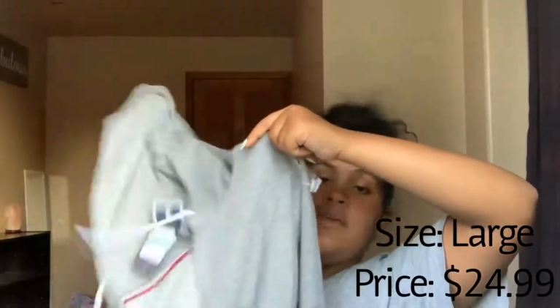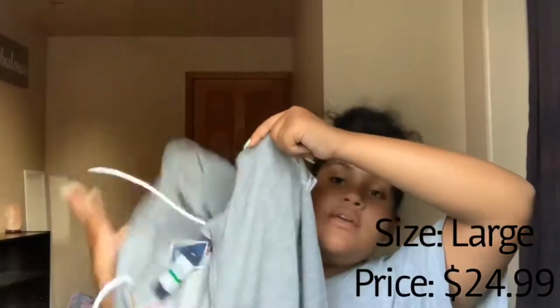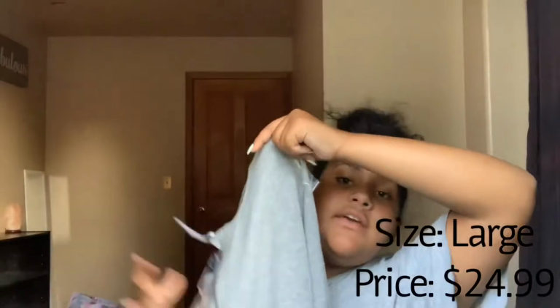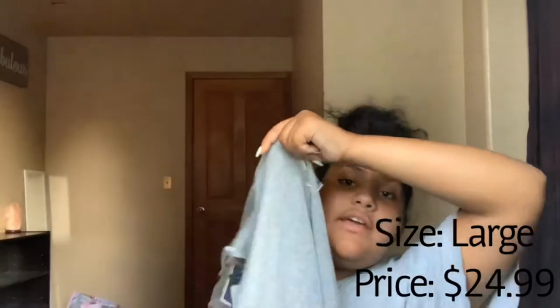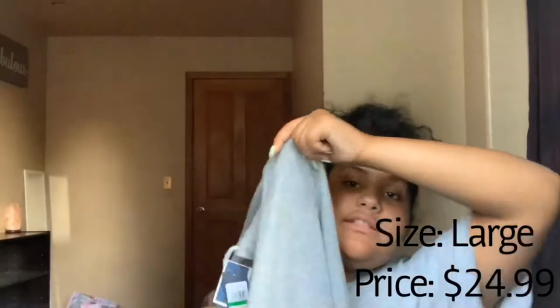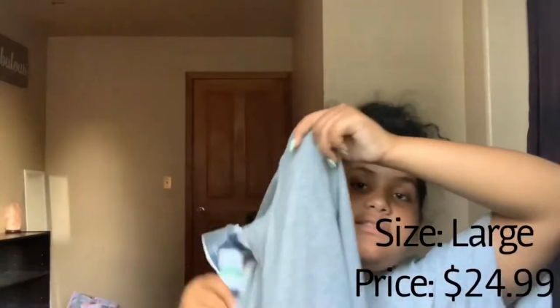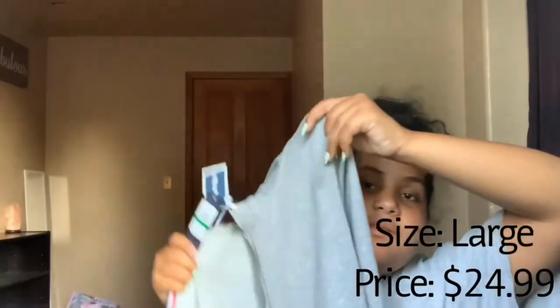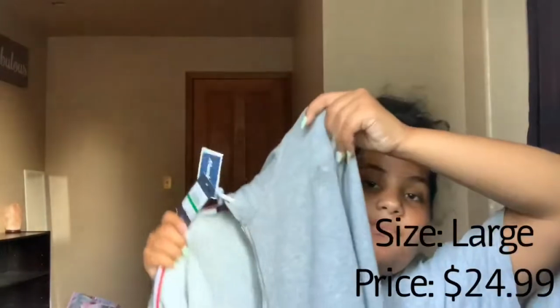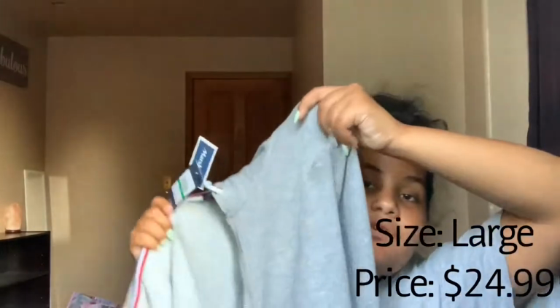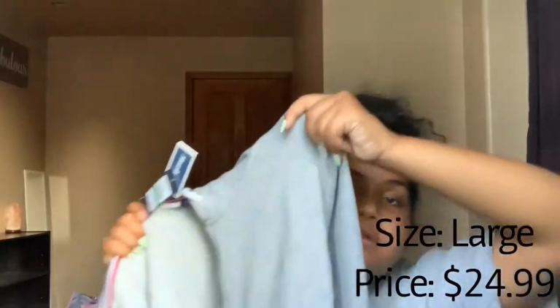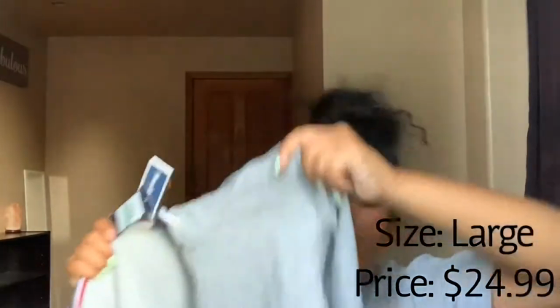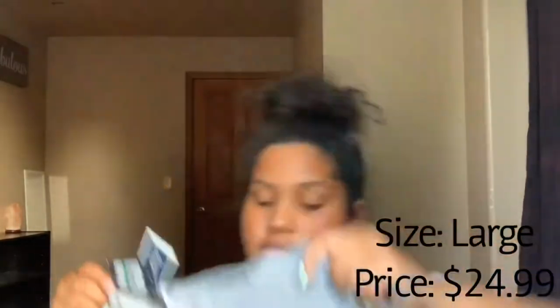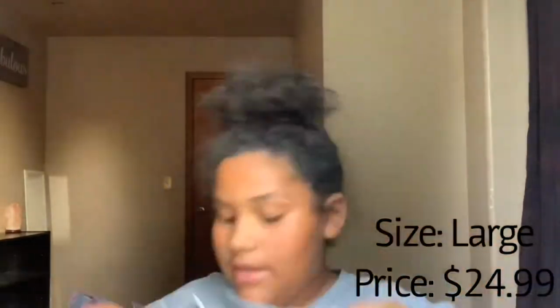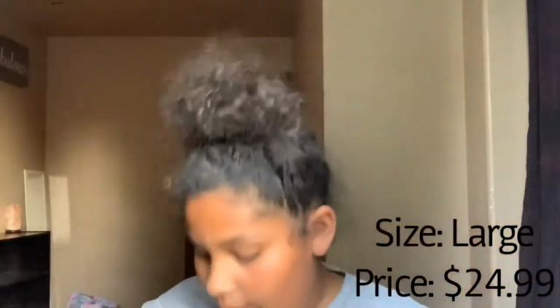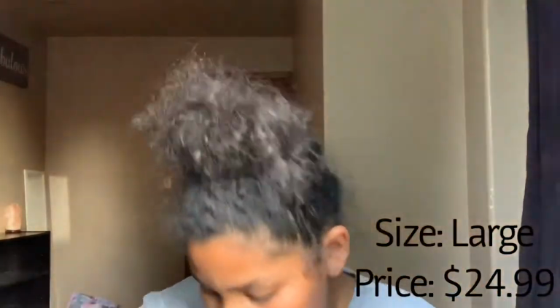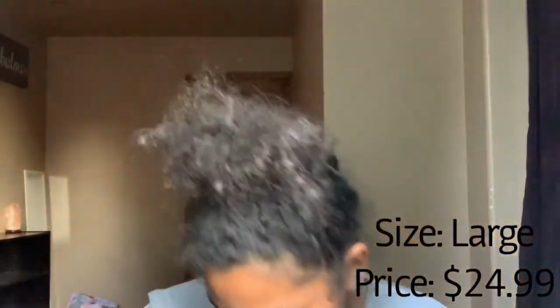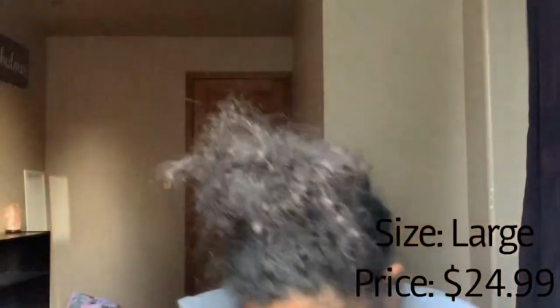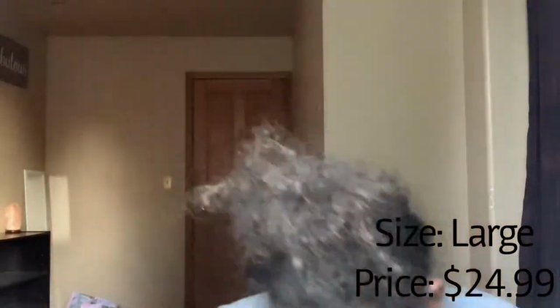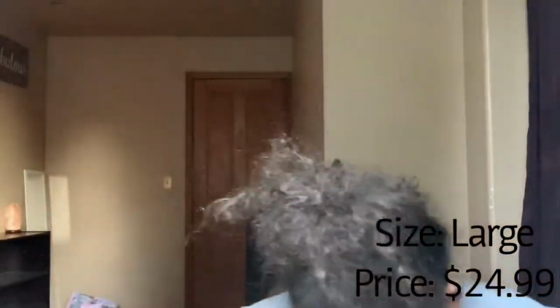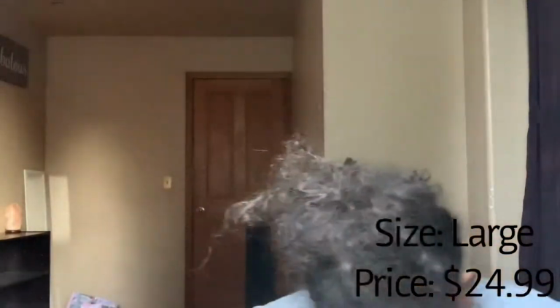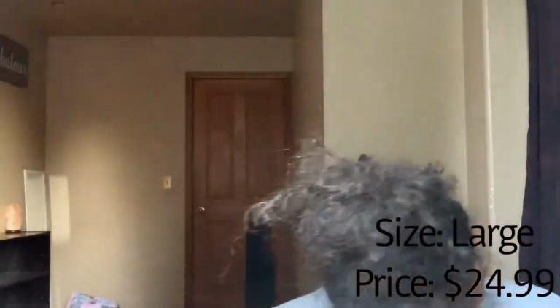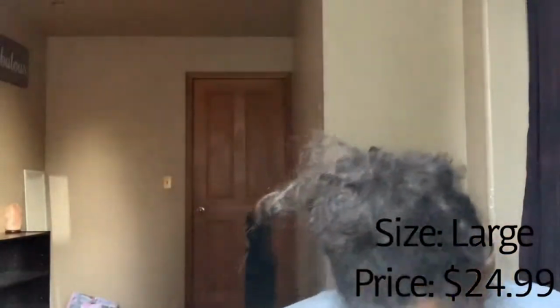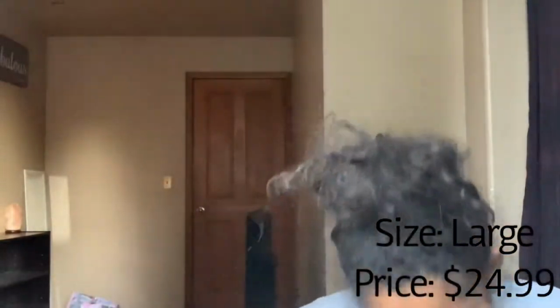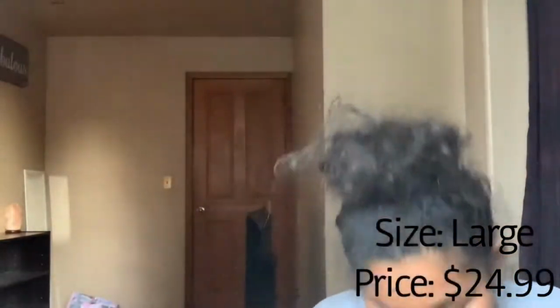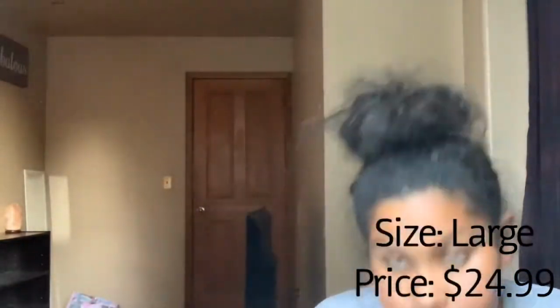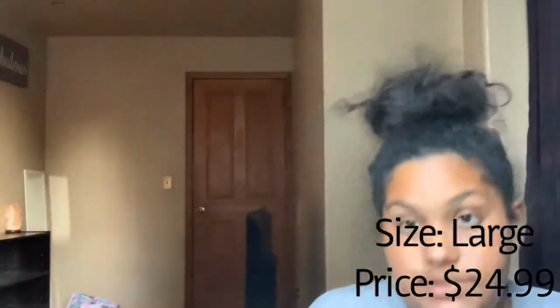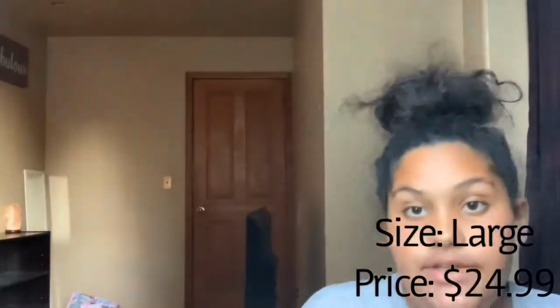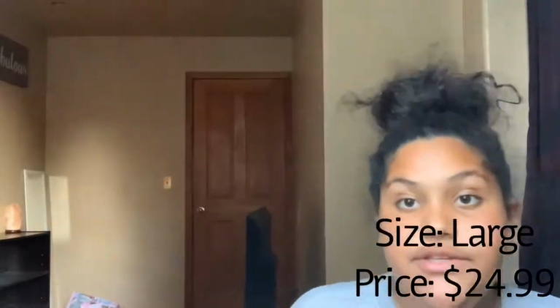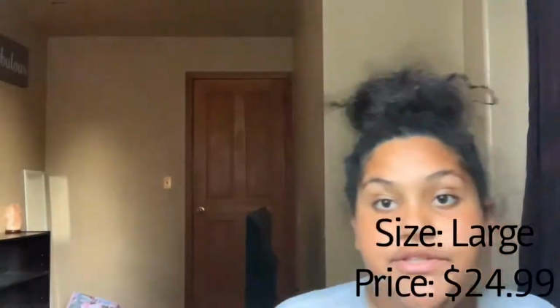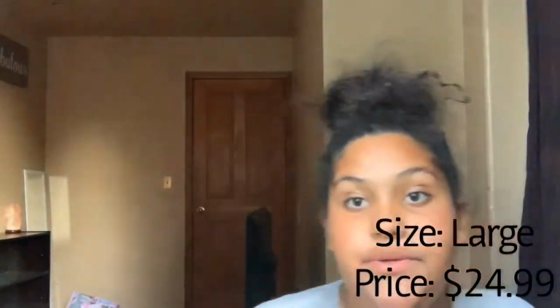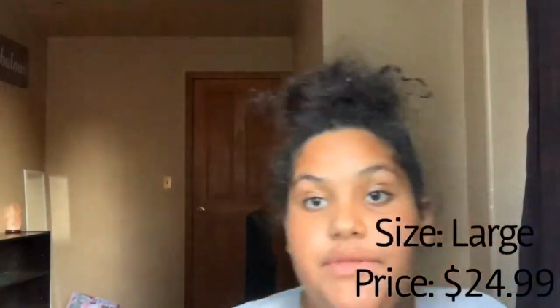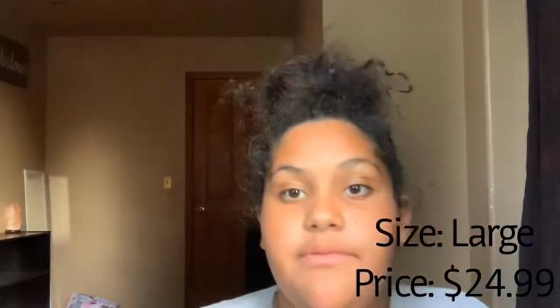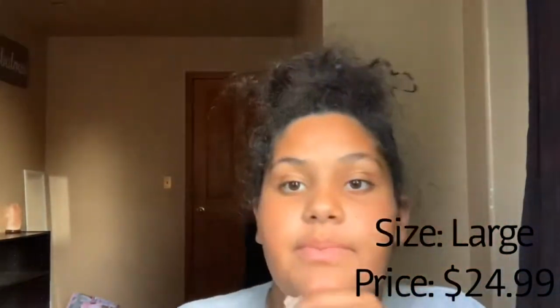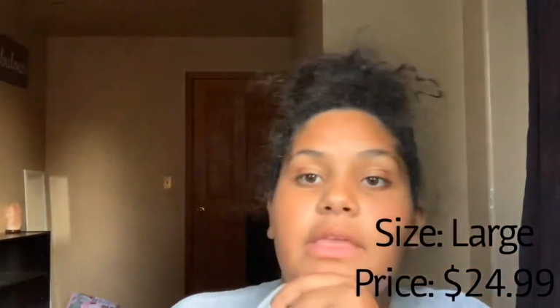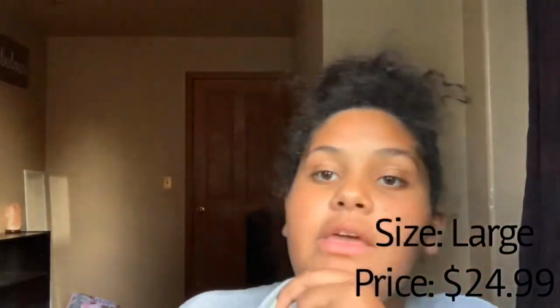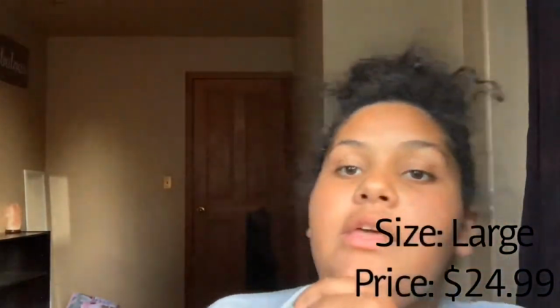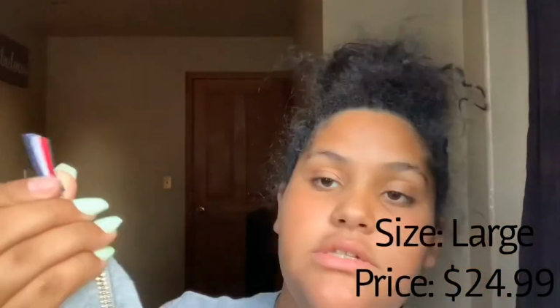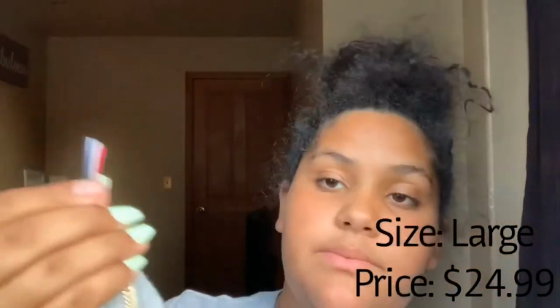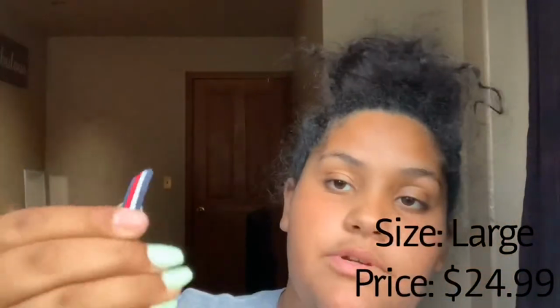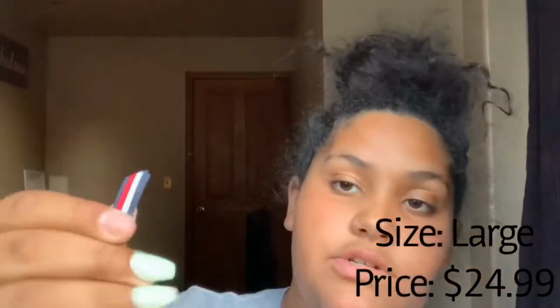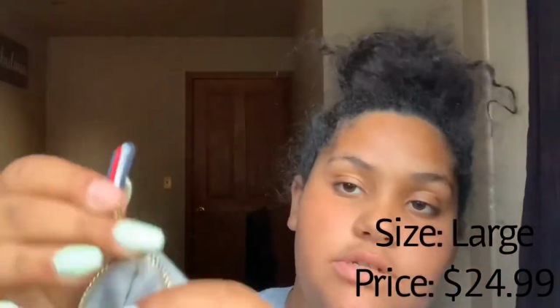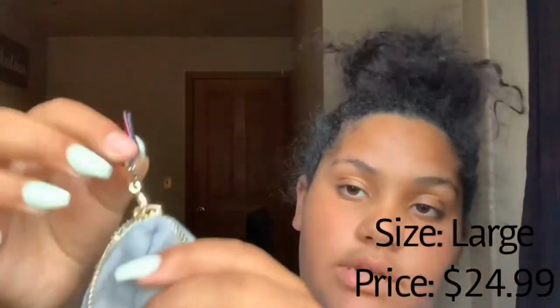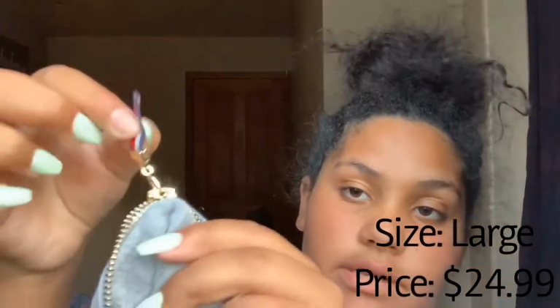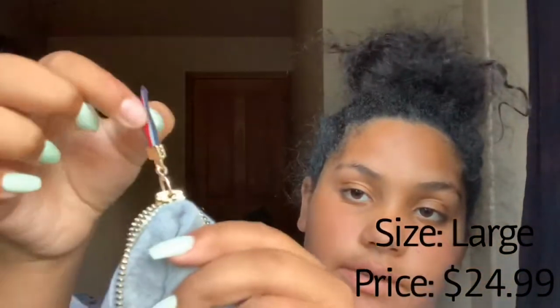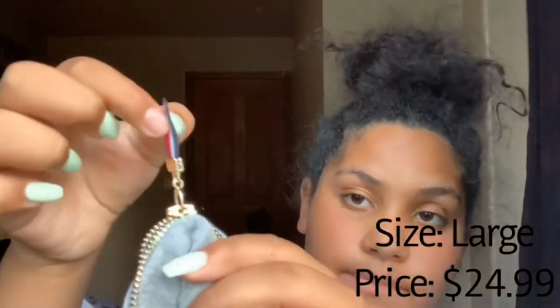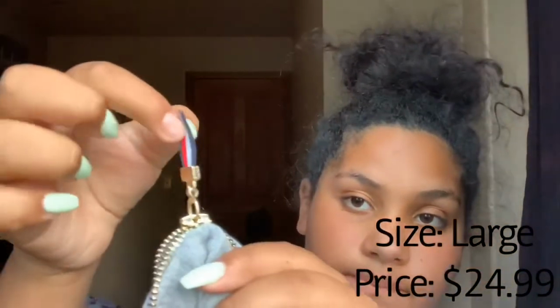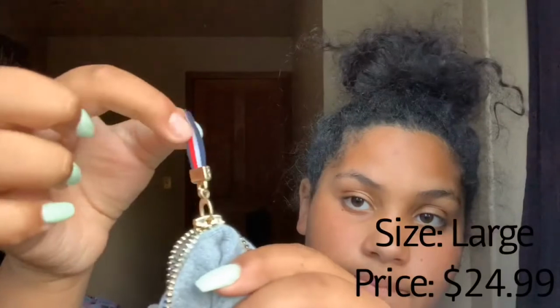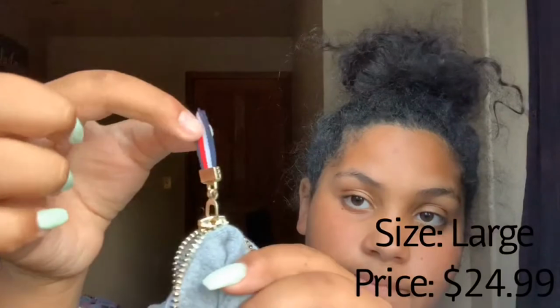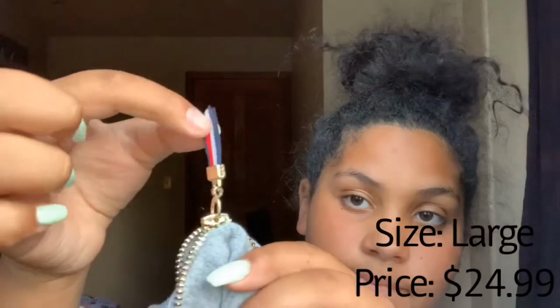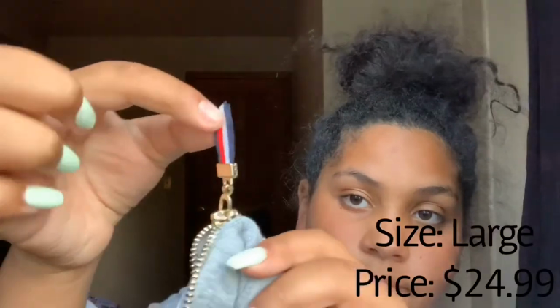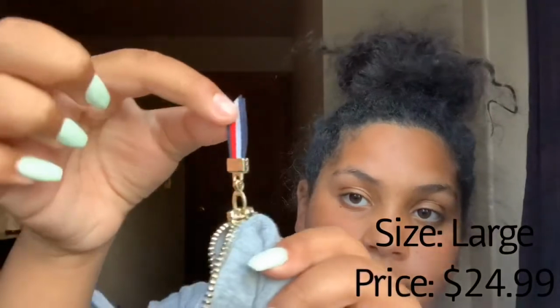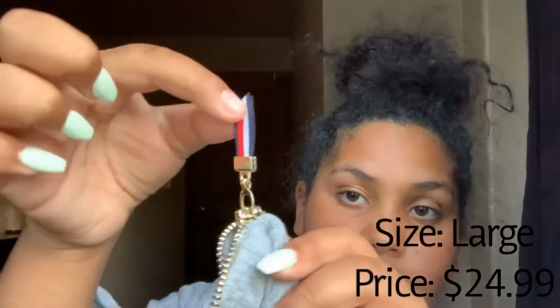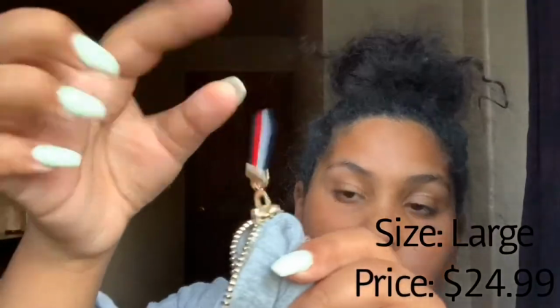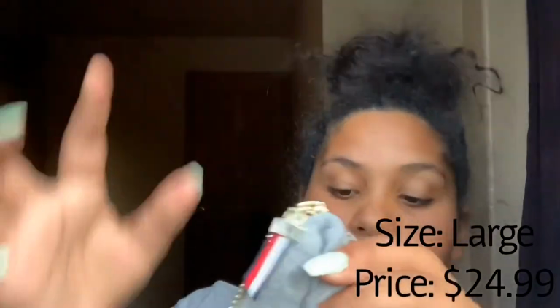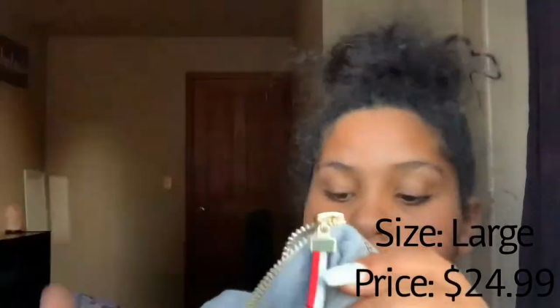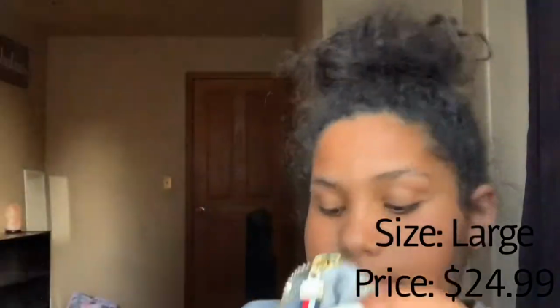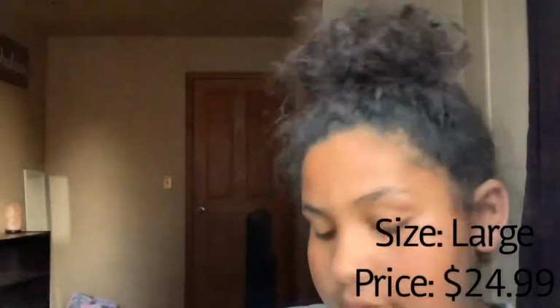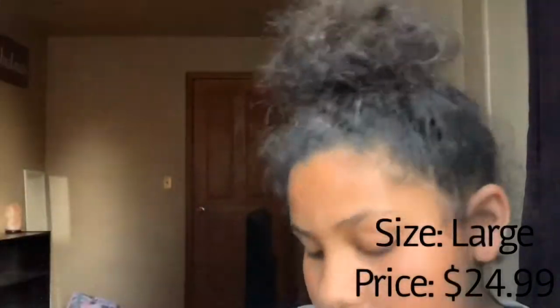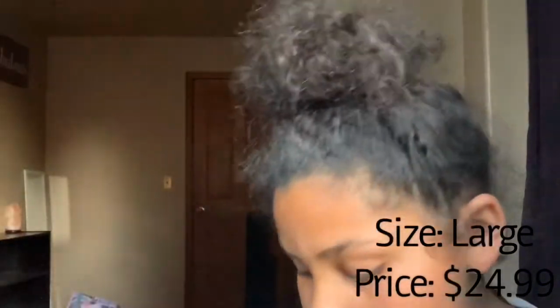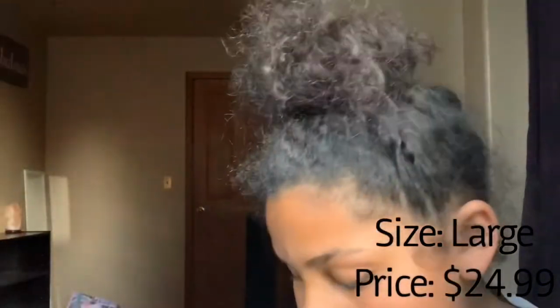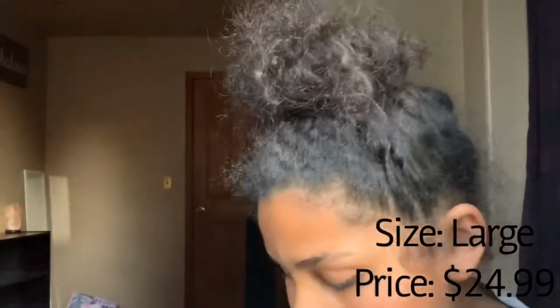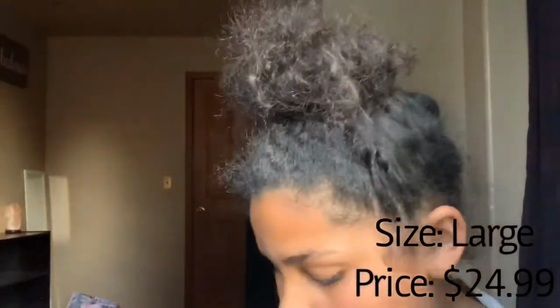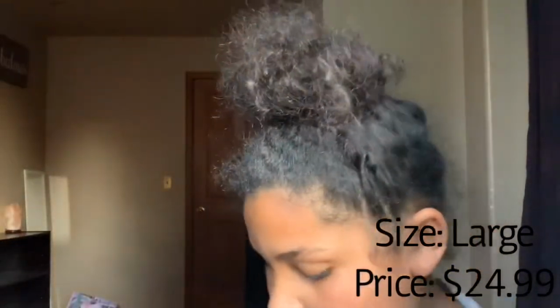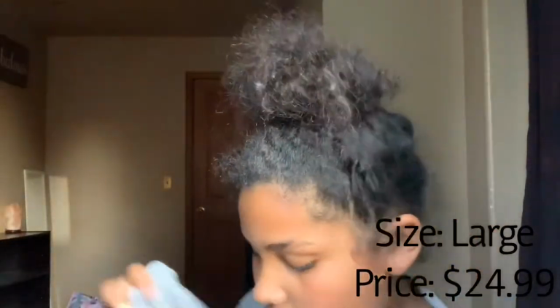I mainly got it because the zipper is just so cute.